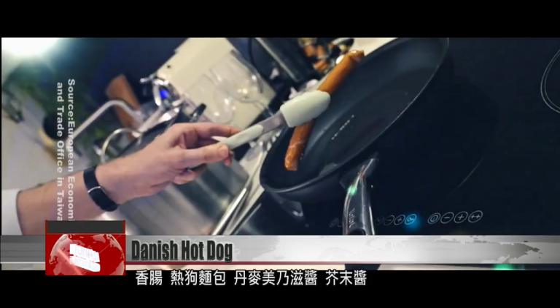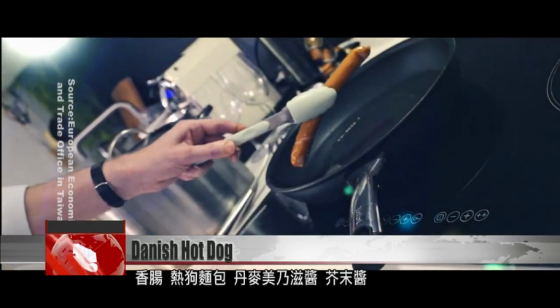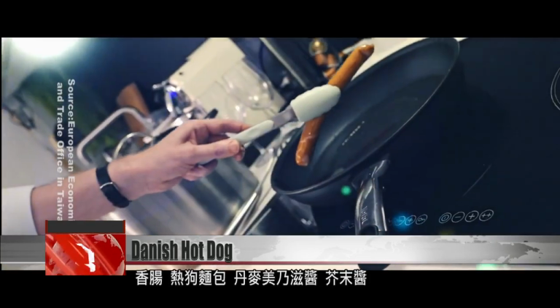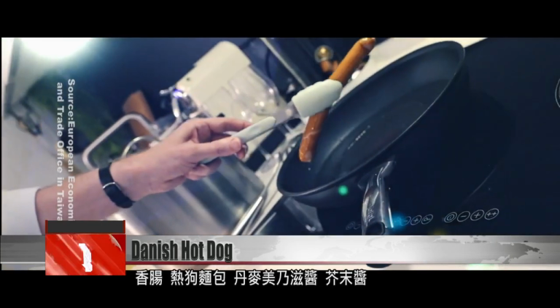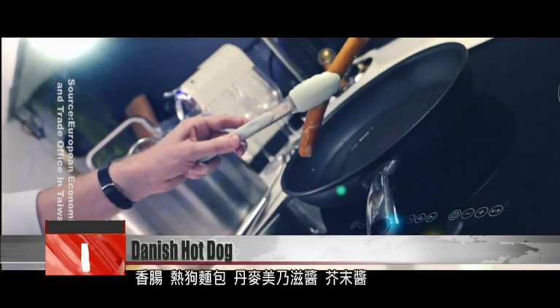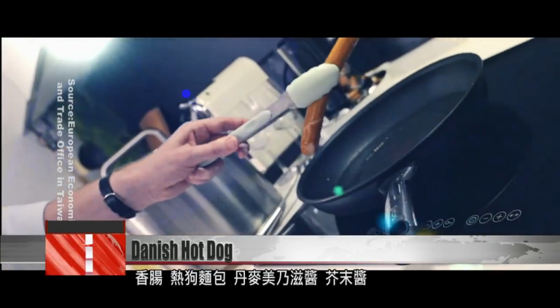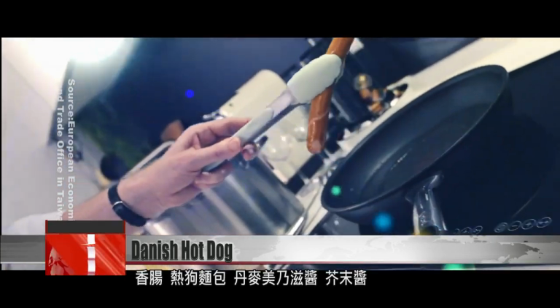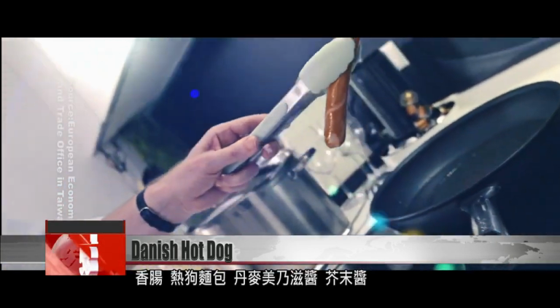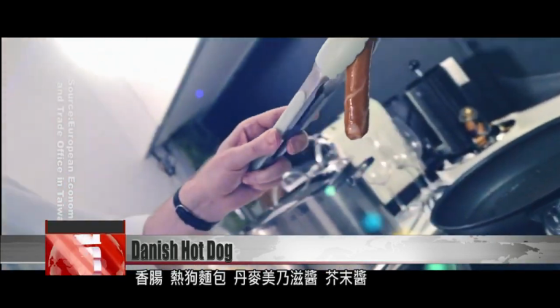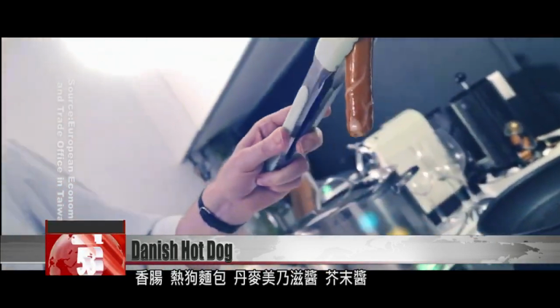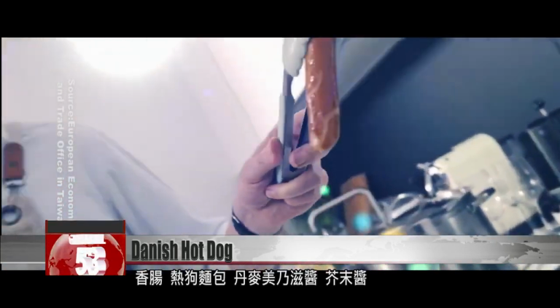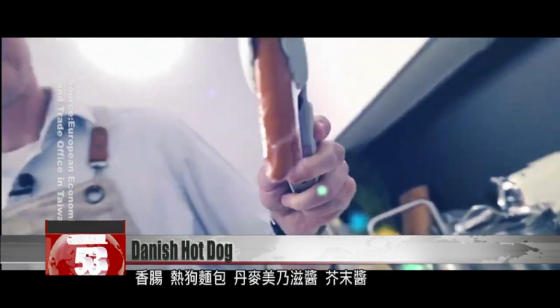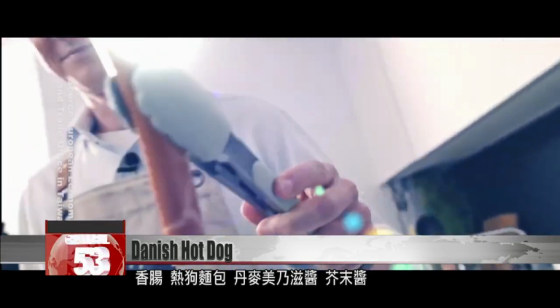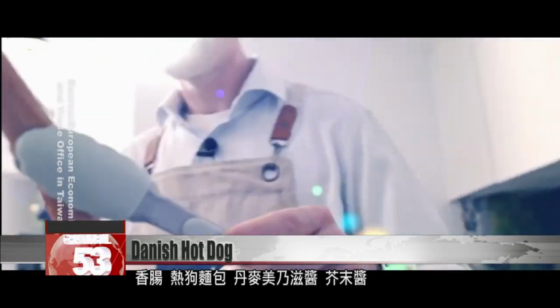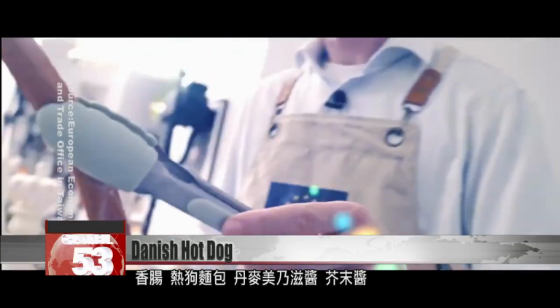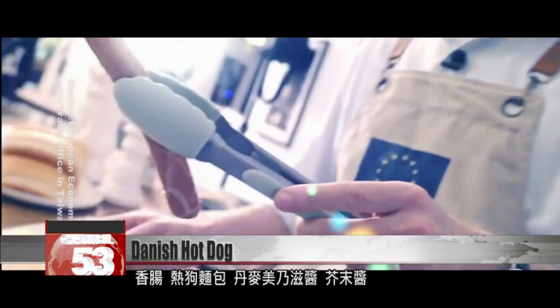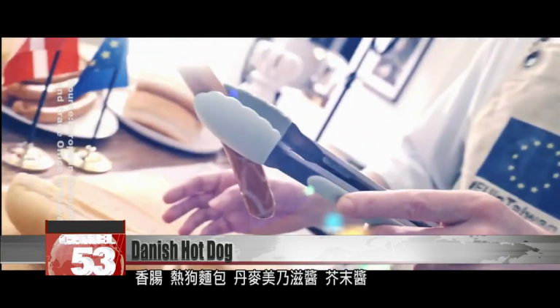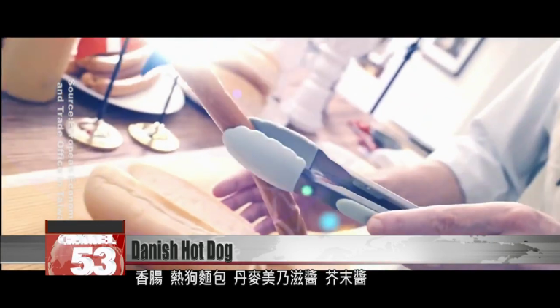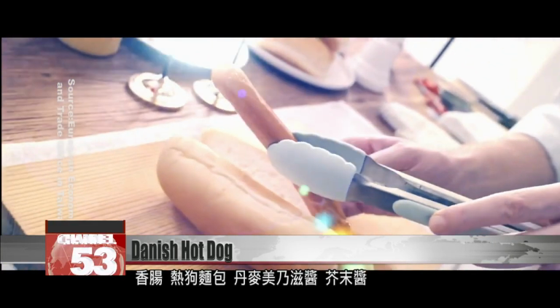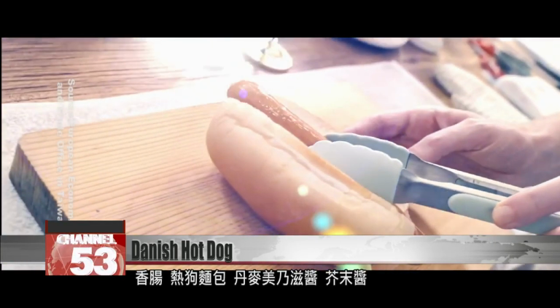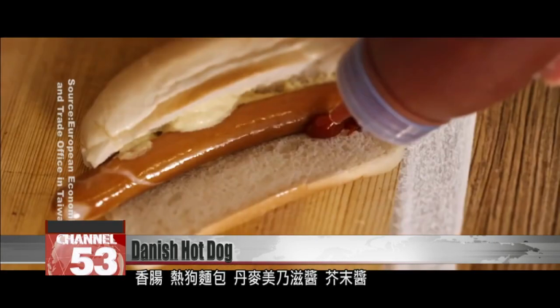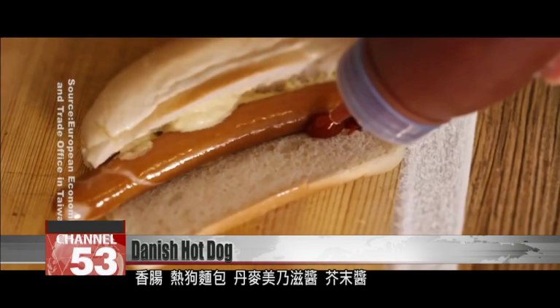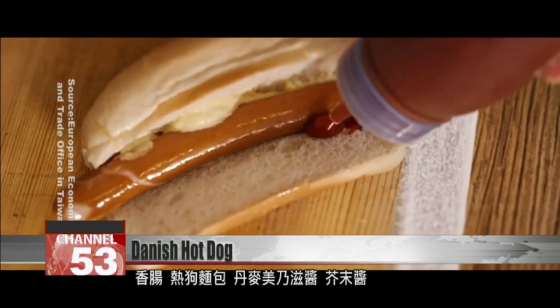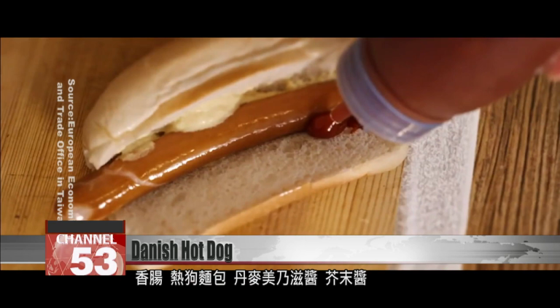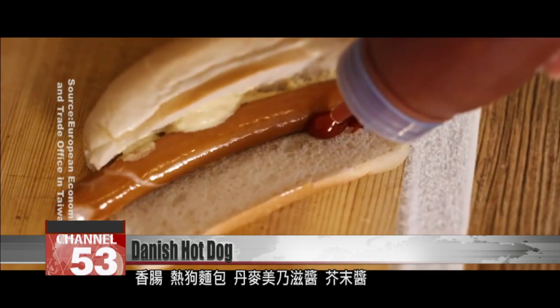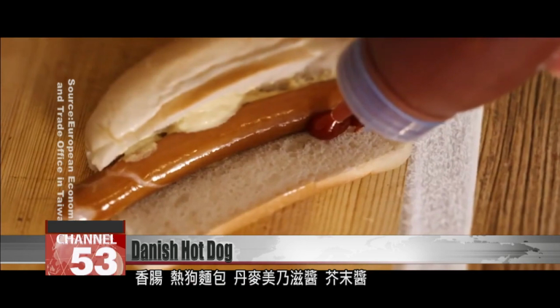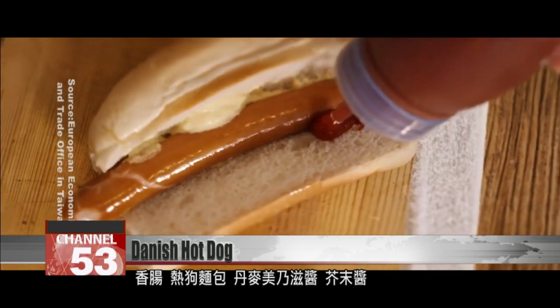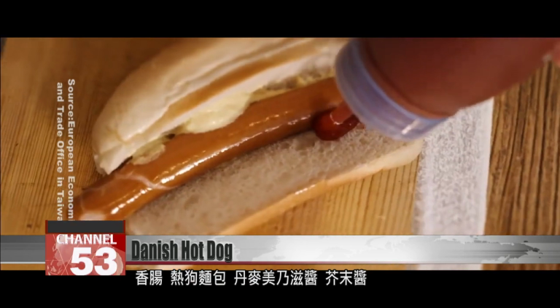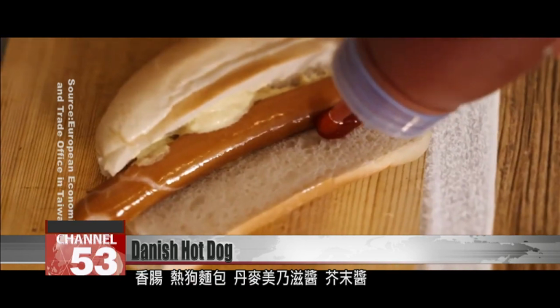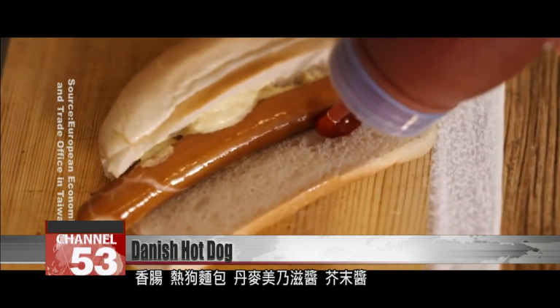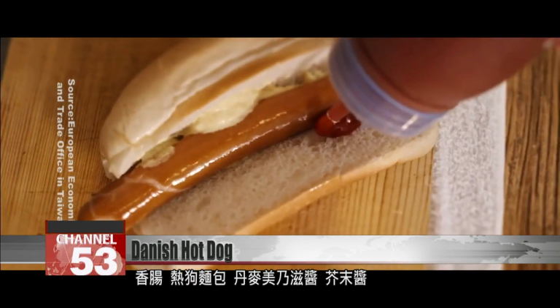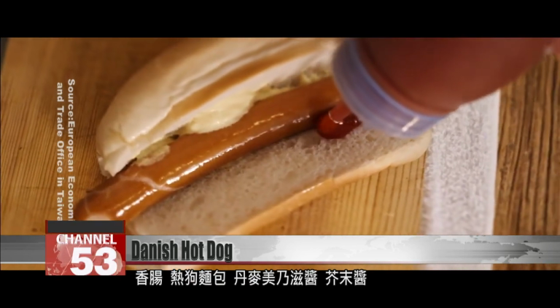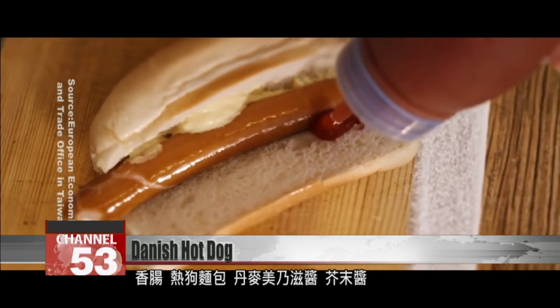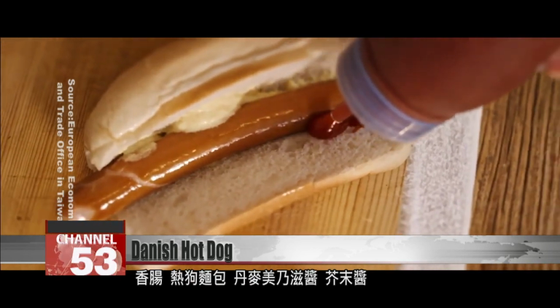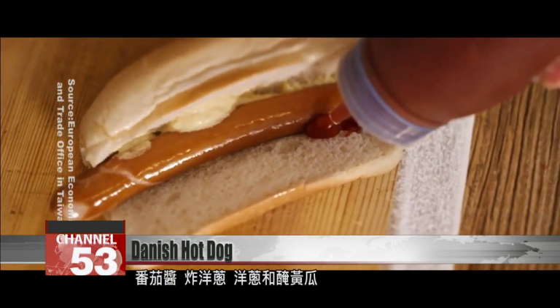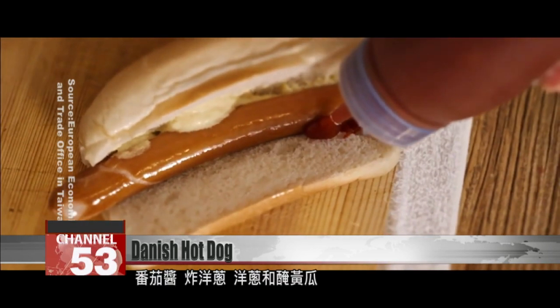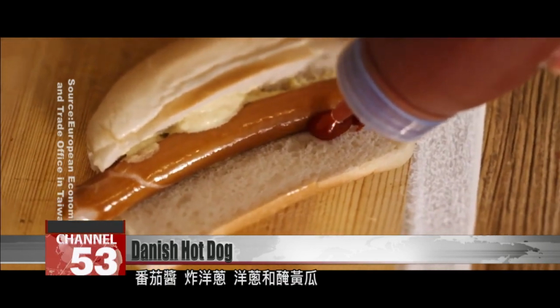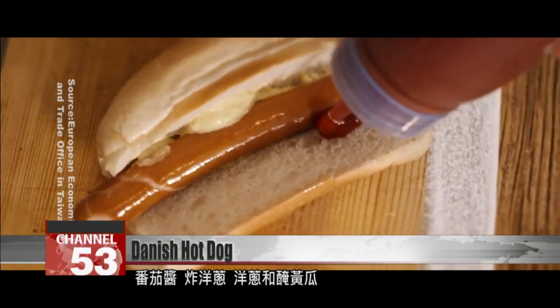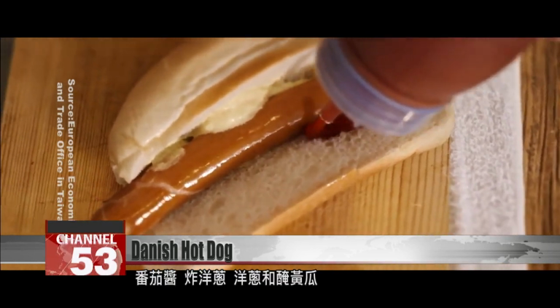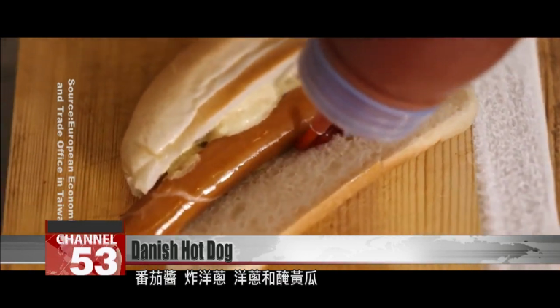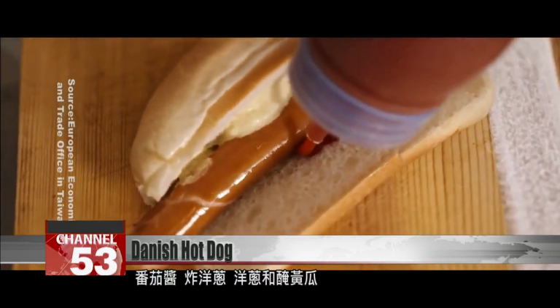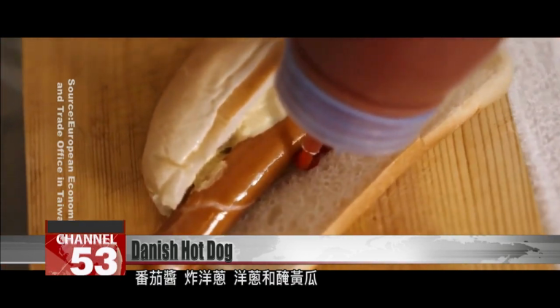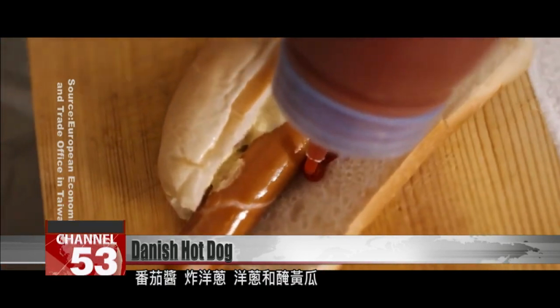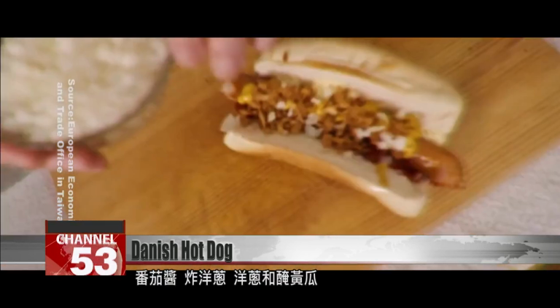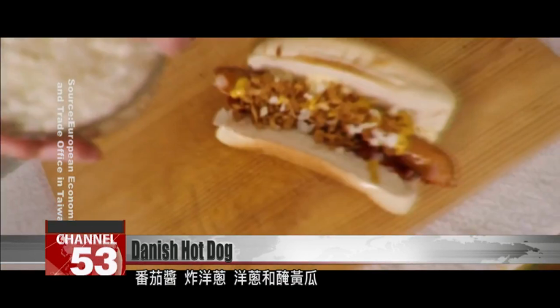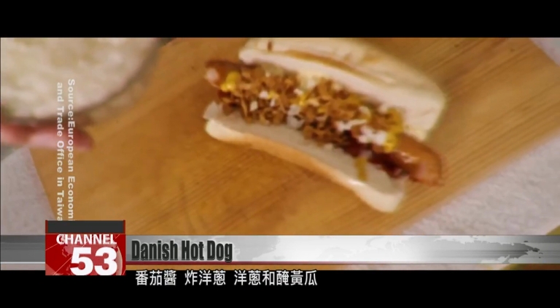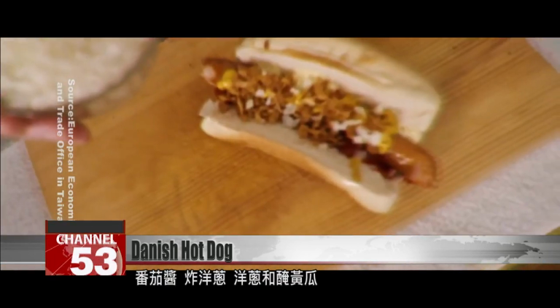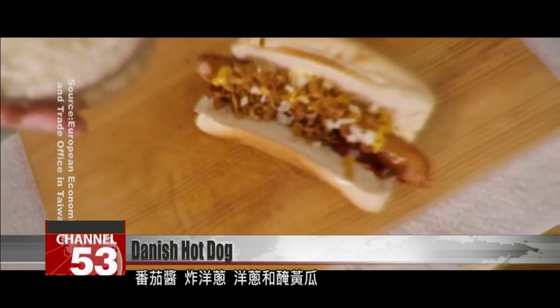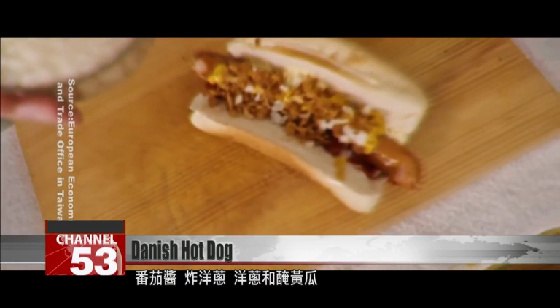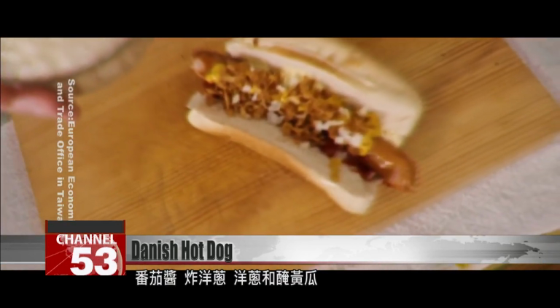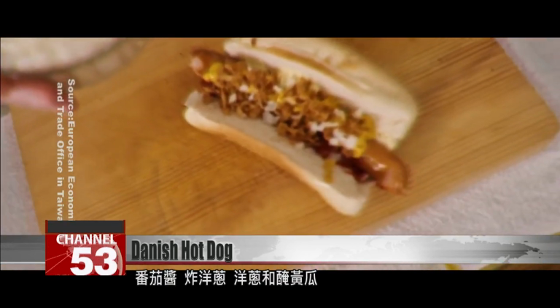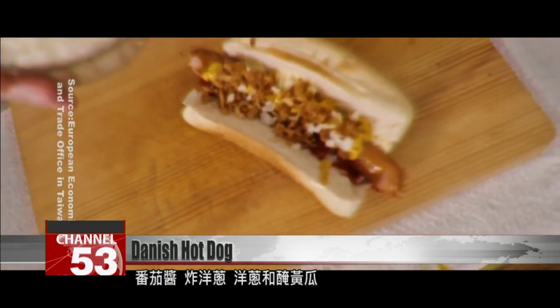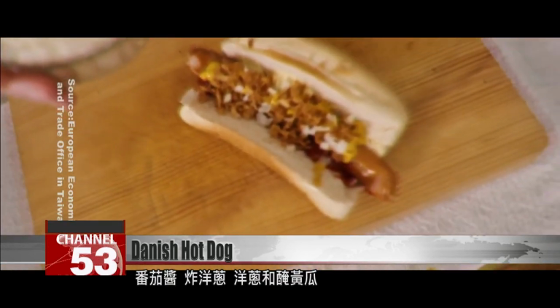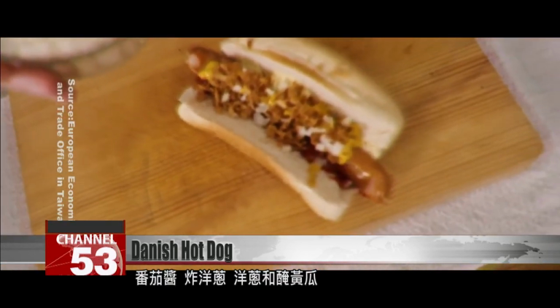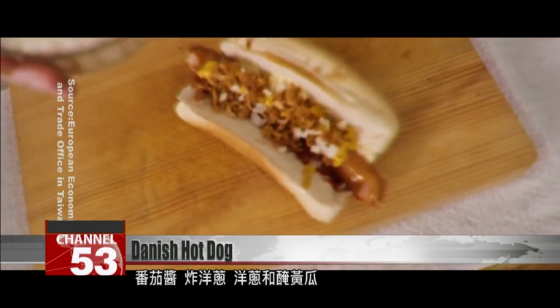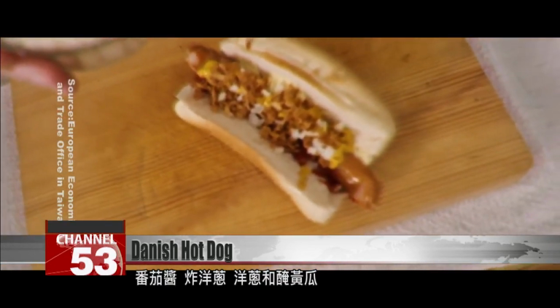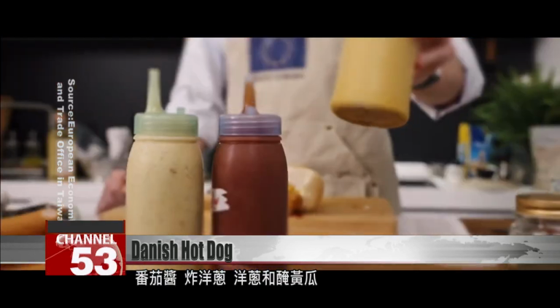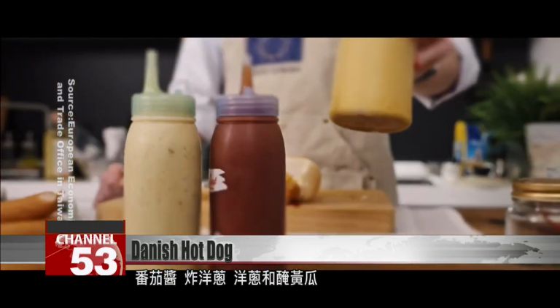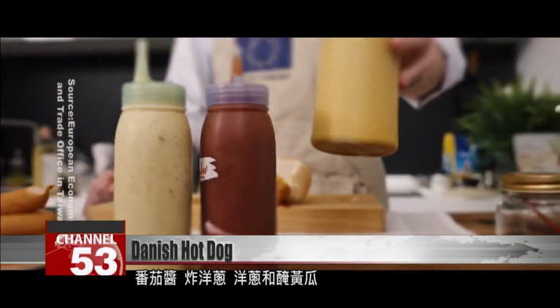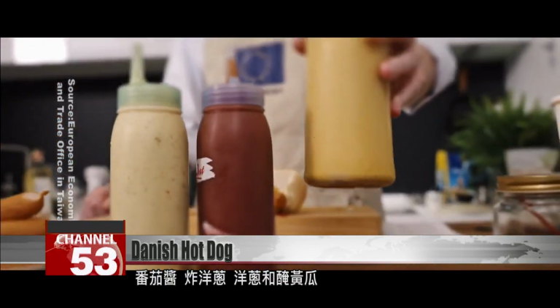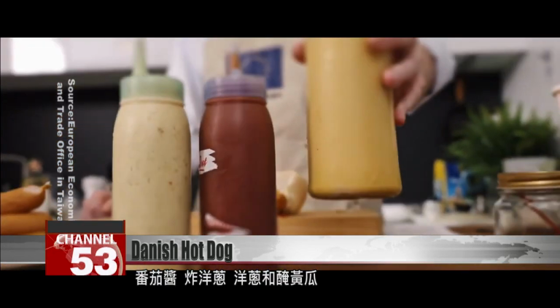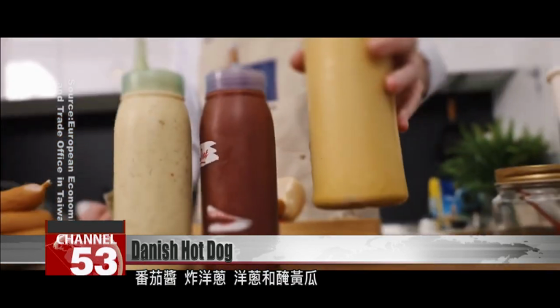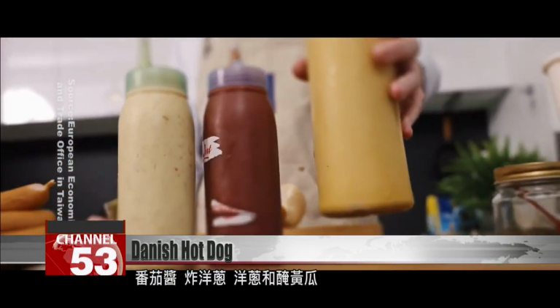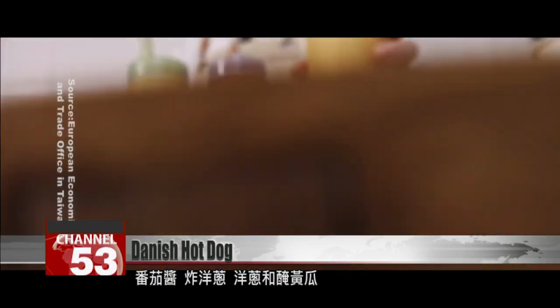The ingredients include sausage, hot dog bread, remoulade, mustard, ketchup, fried onions, raw onions, and pickled cucumbers.